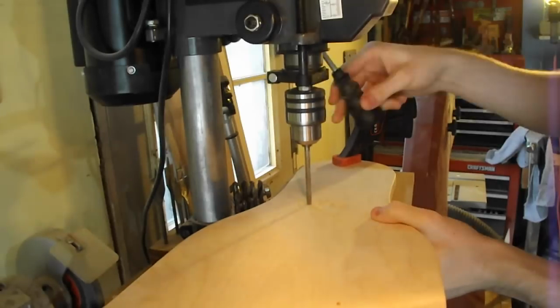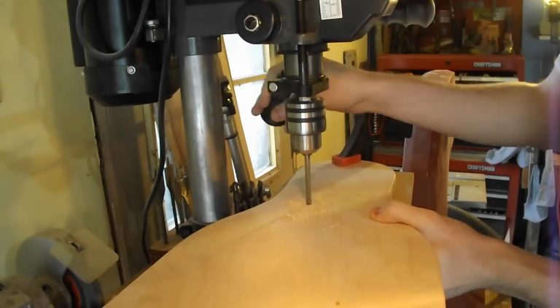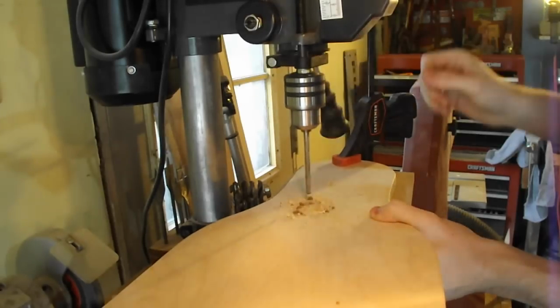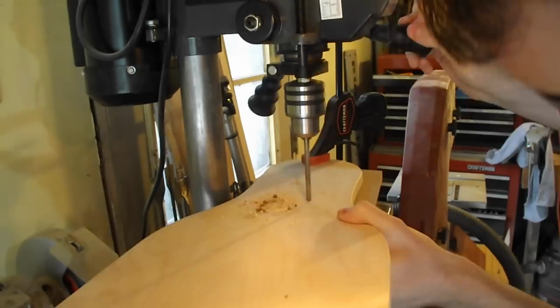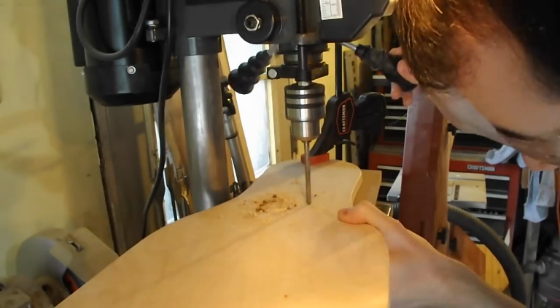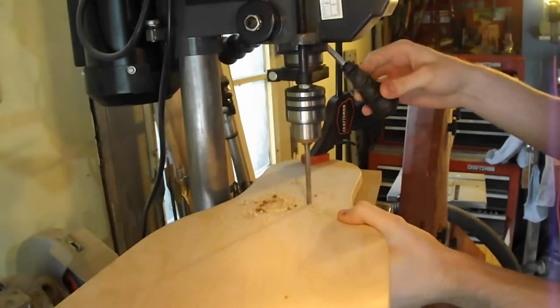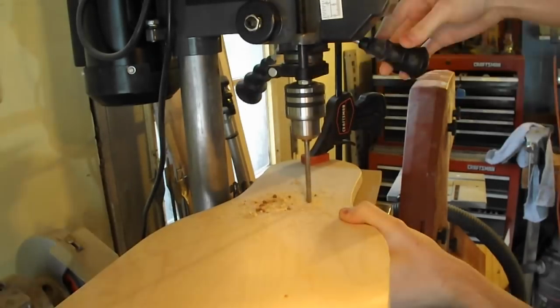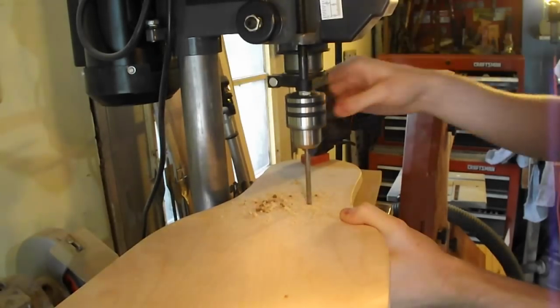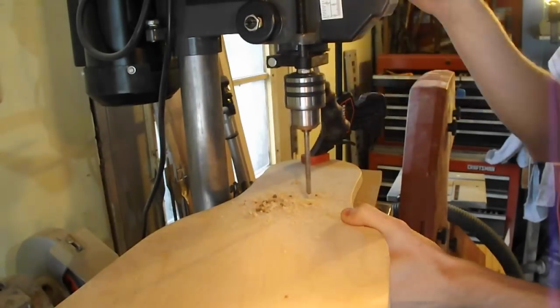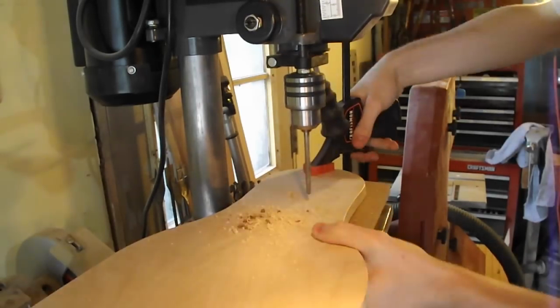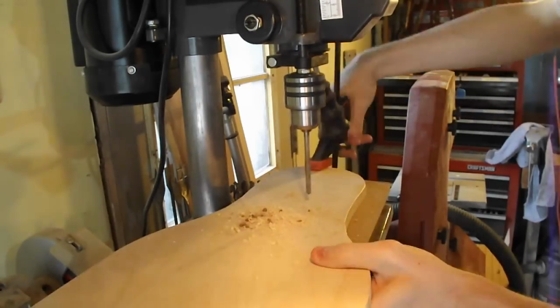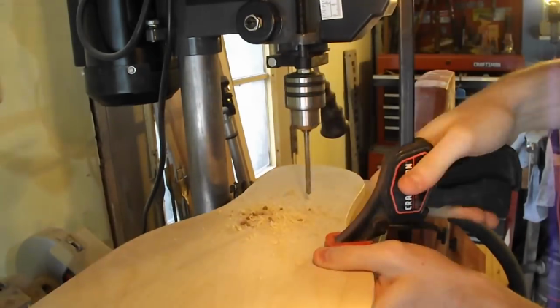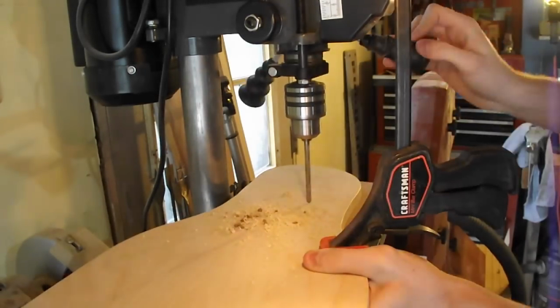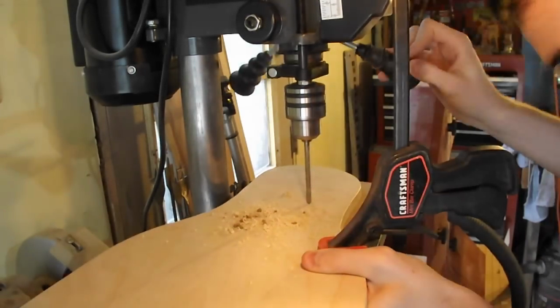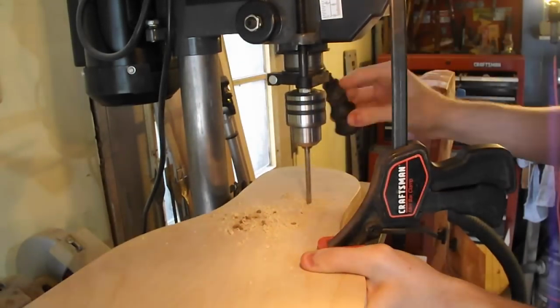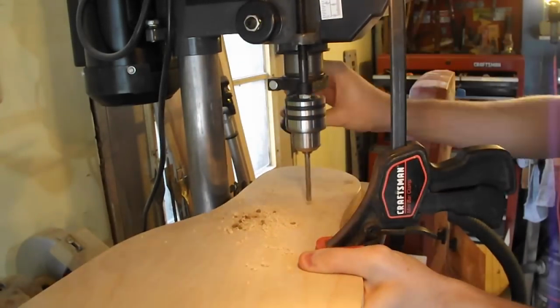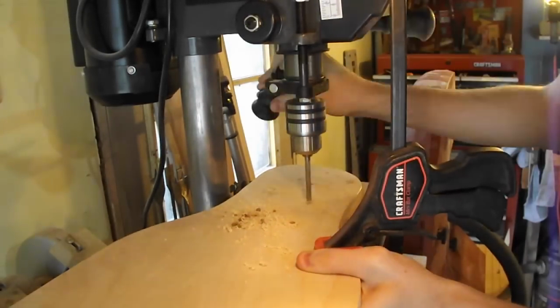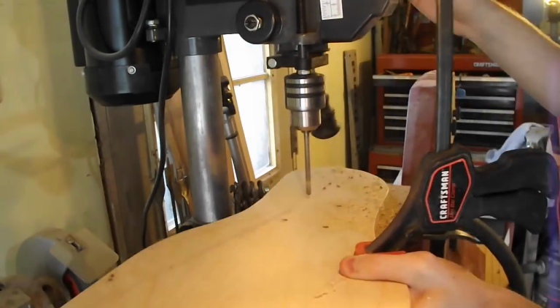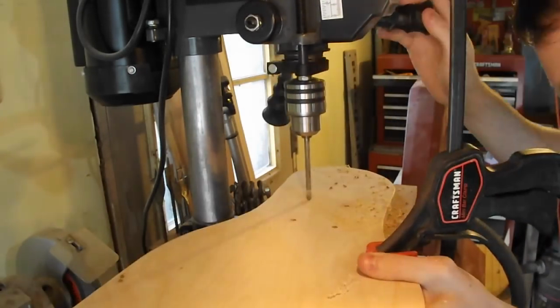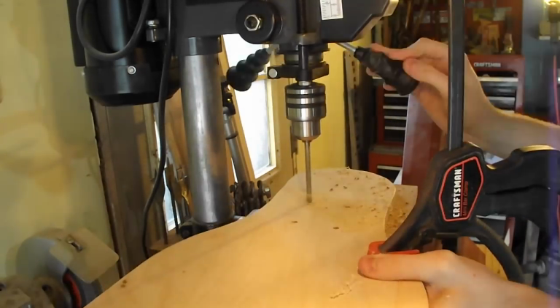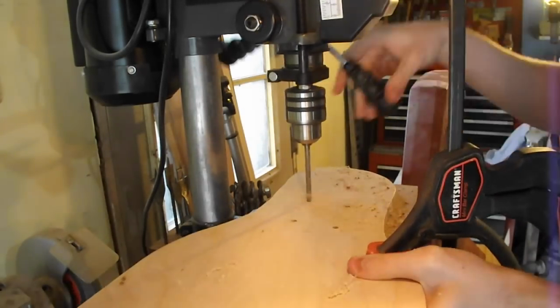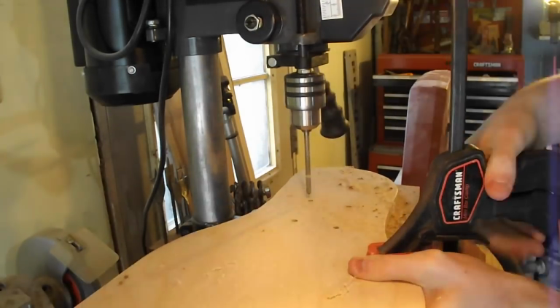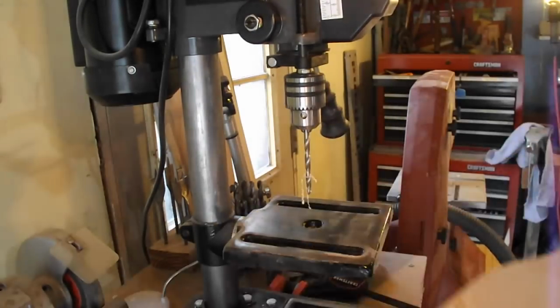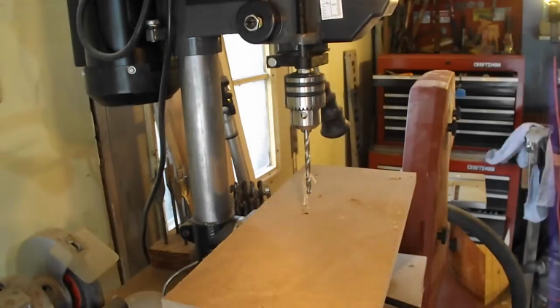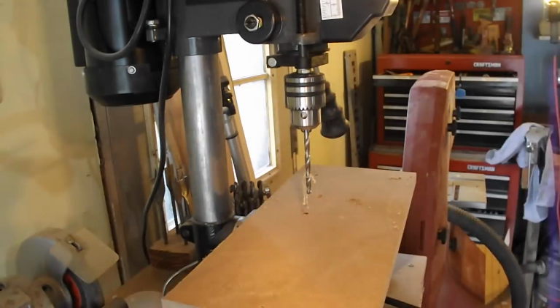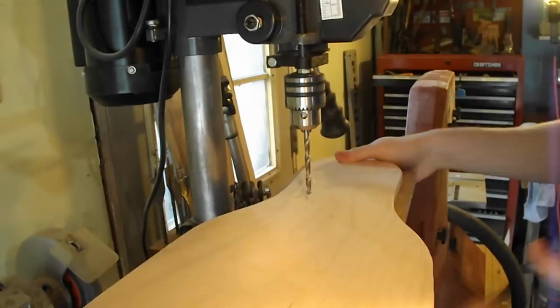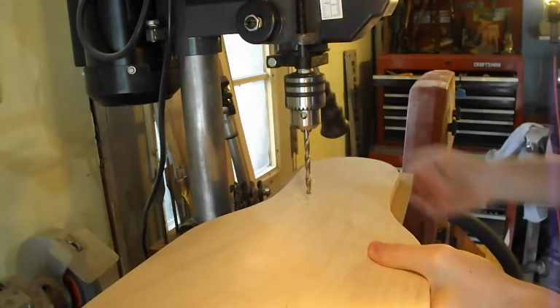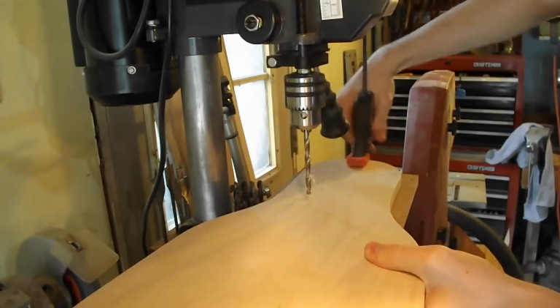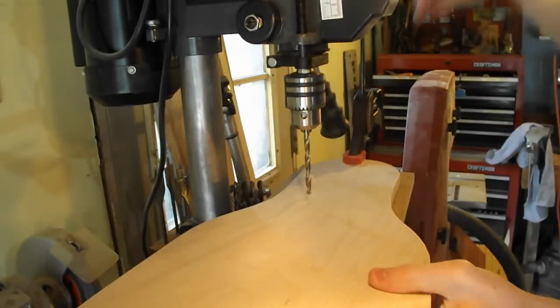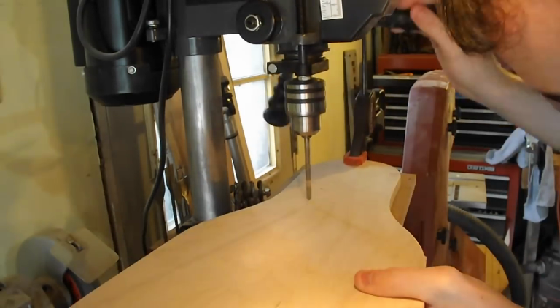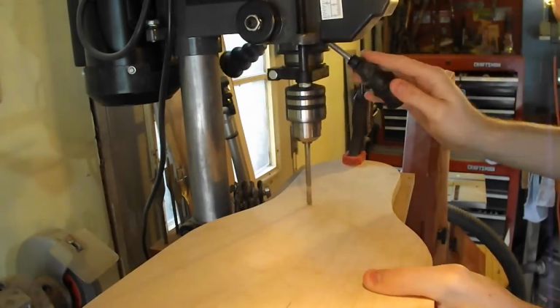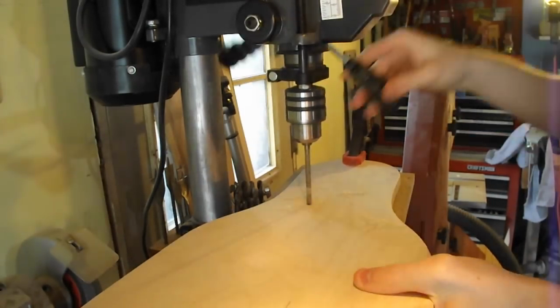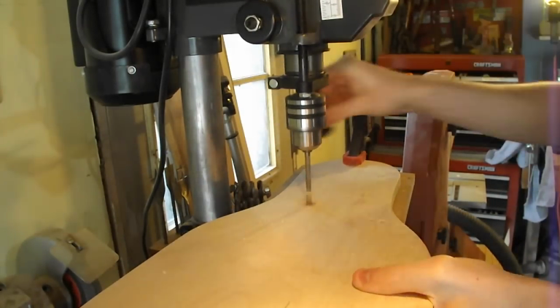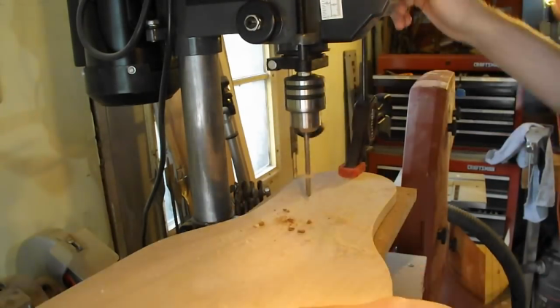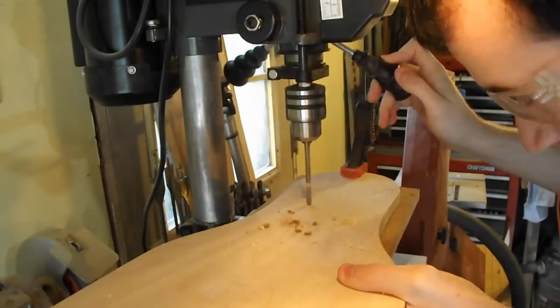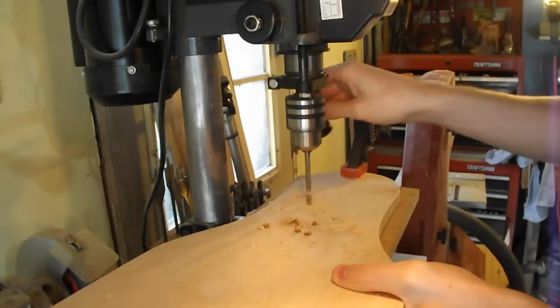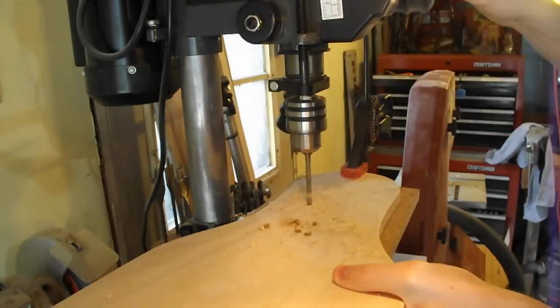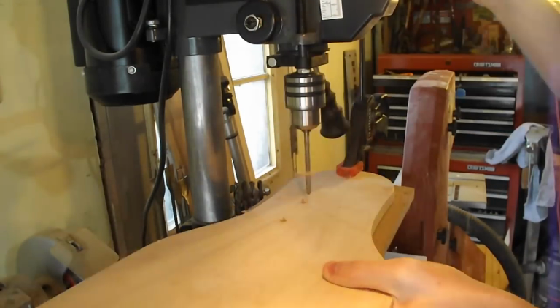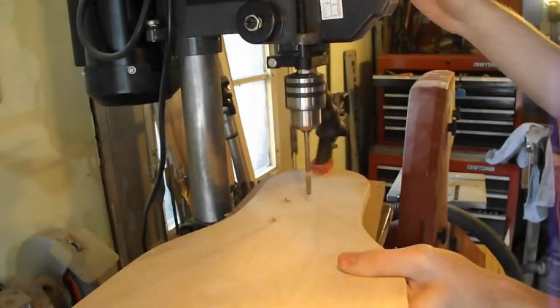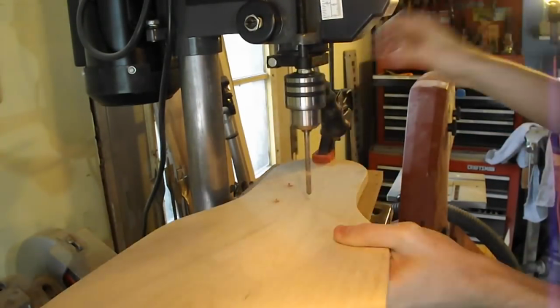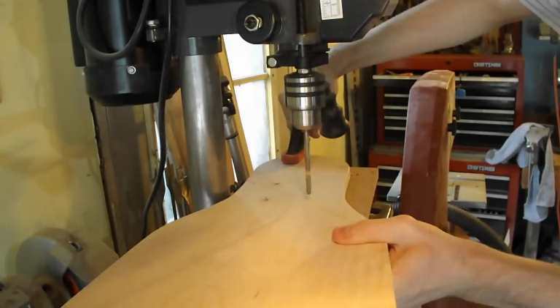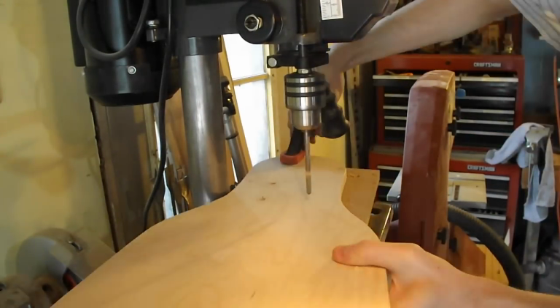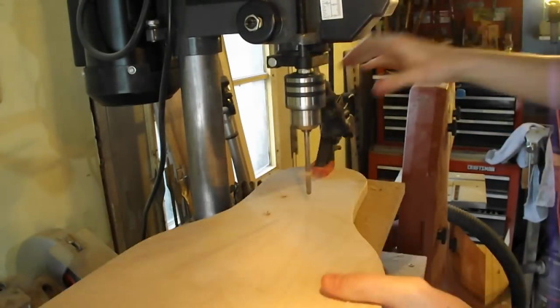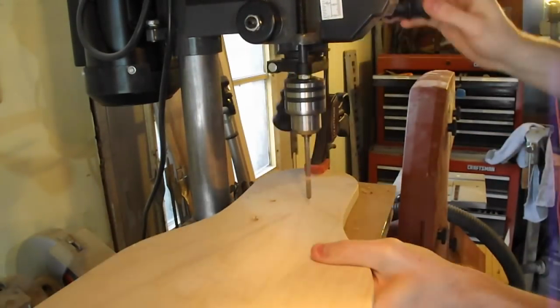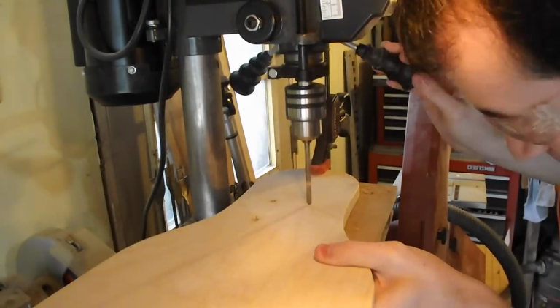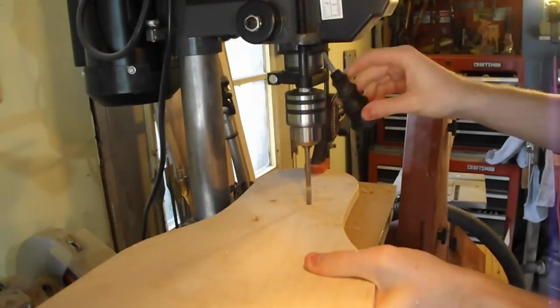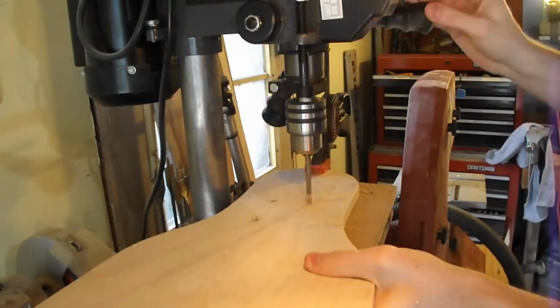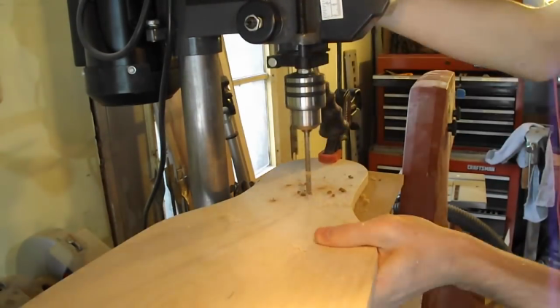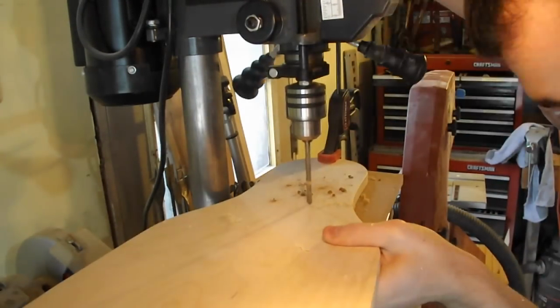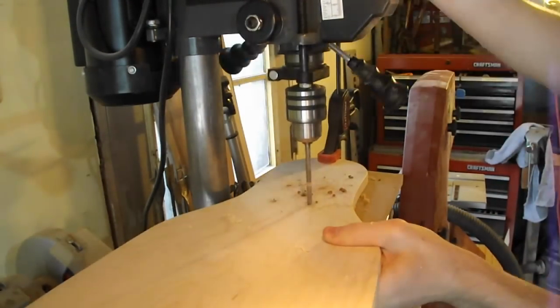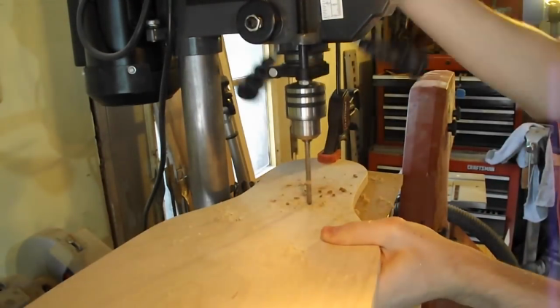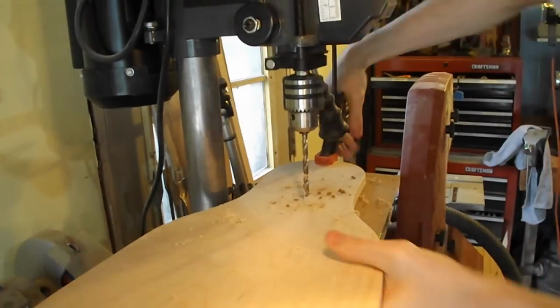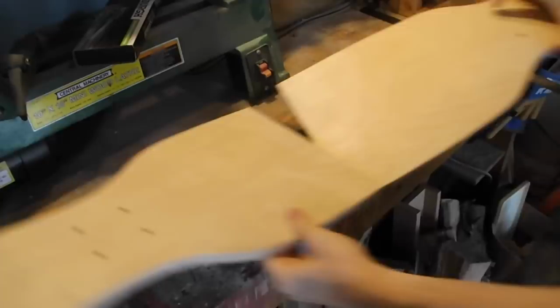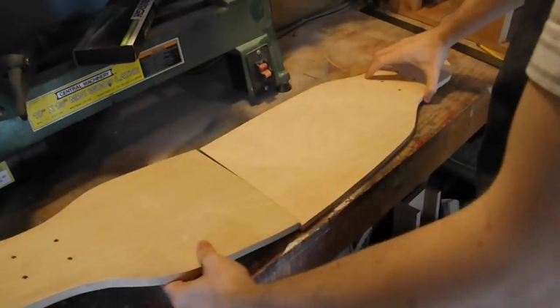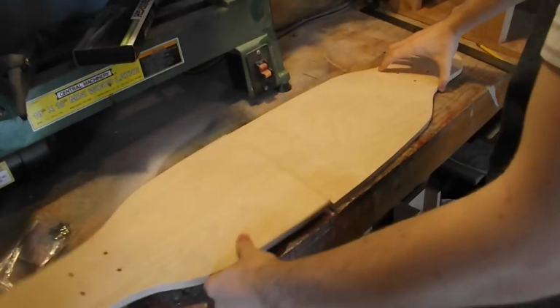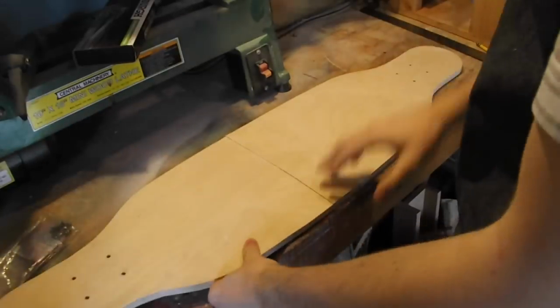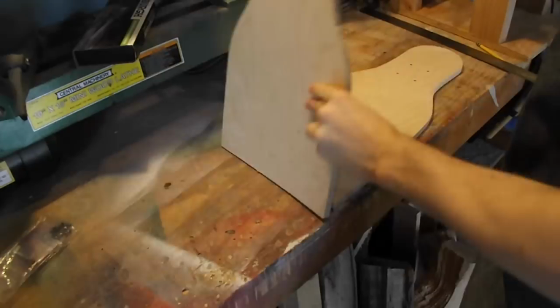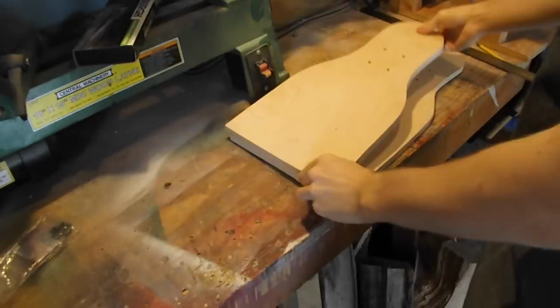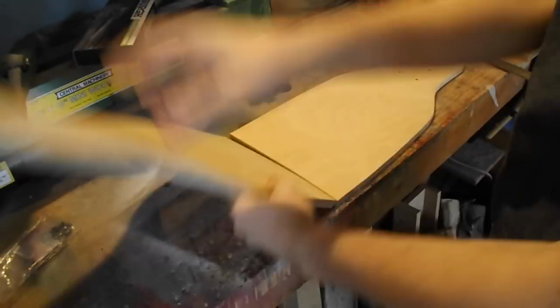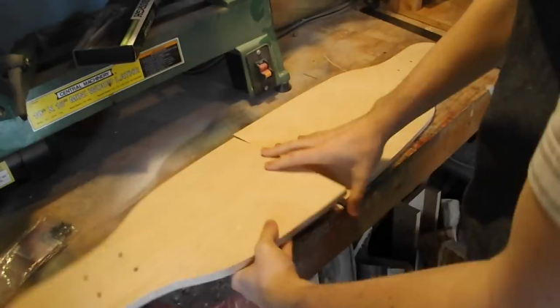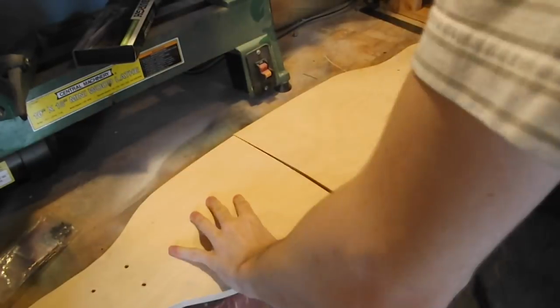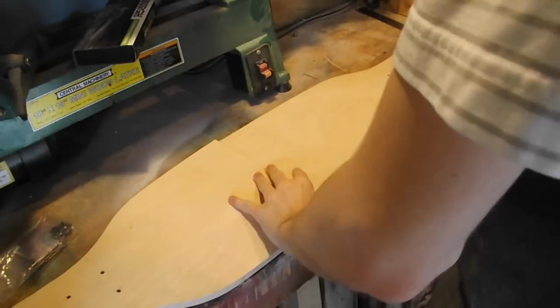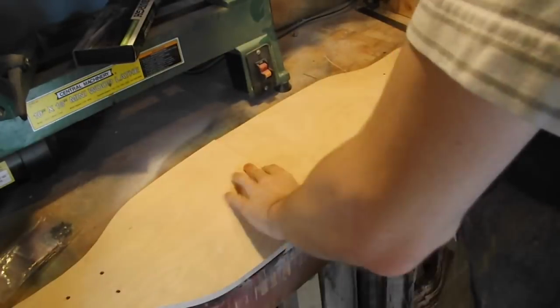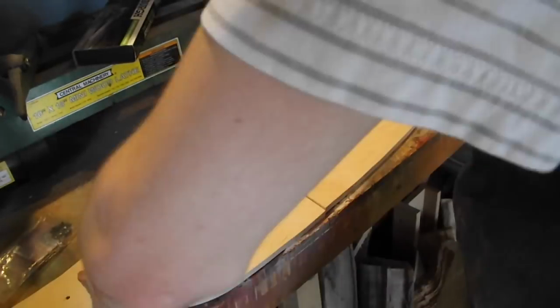Using a template I had, I then drilled out the holes for the trucks. You can find this on my how-to-build-a-longboard video as well, and I'll also link it down below.